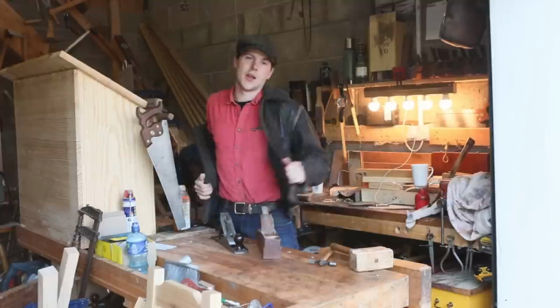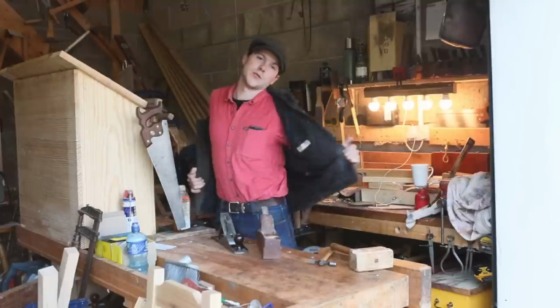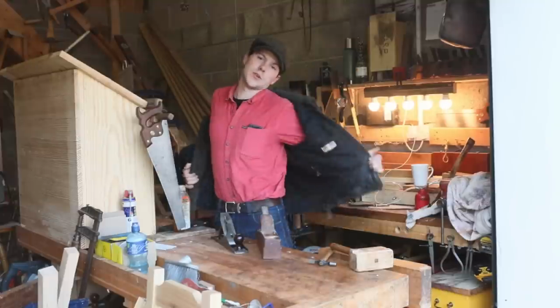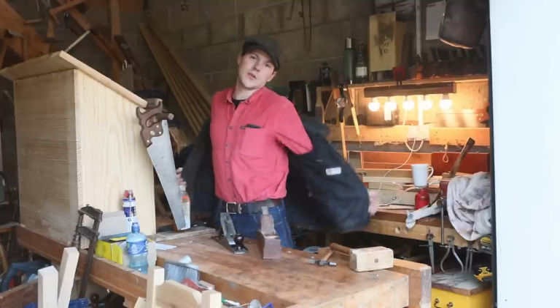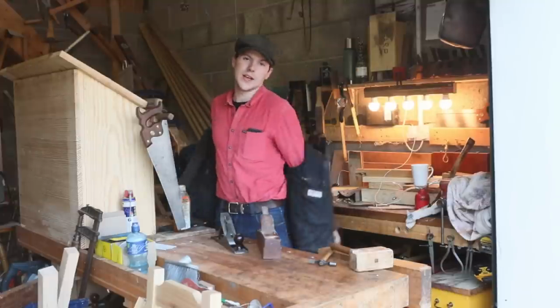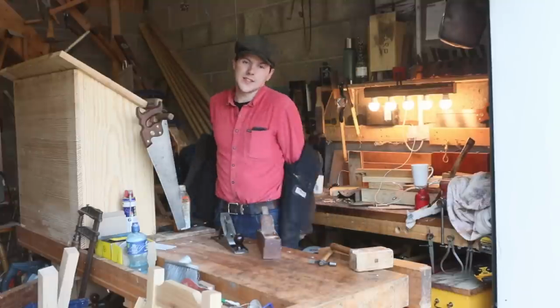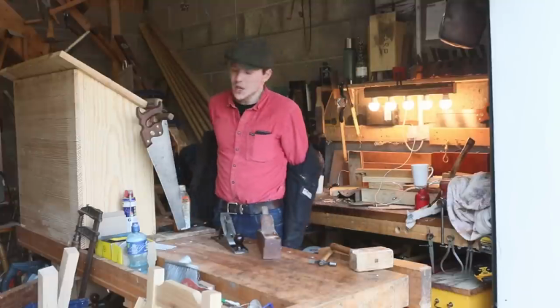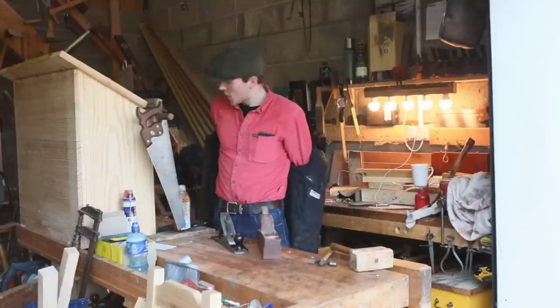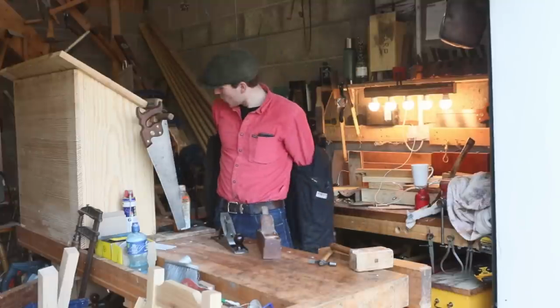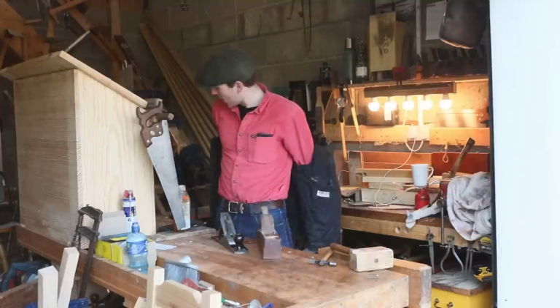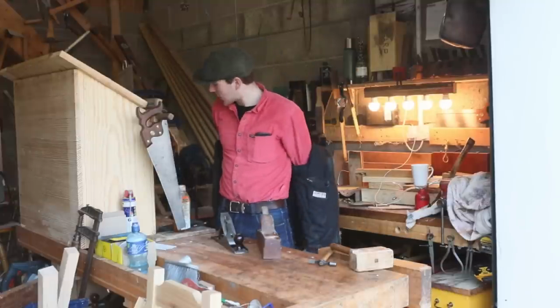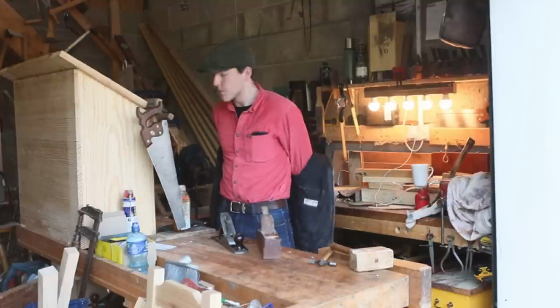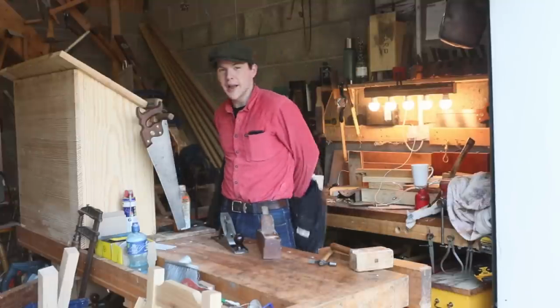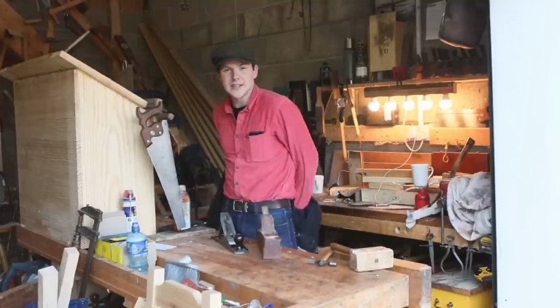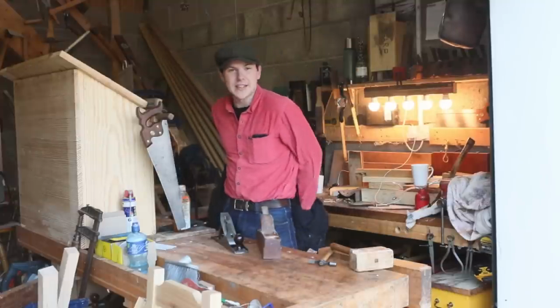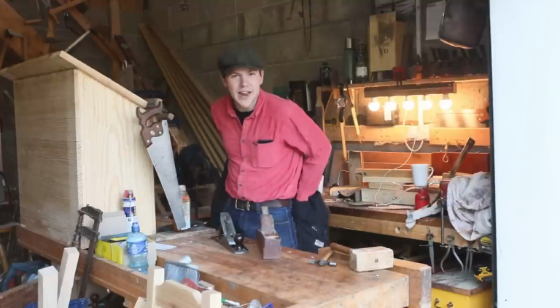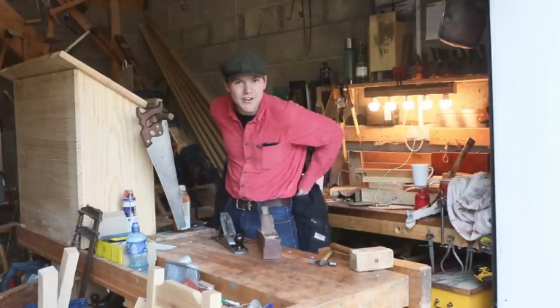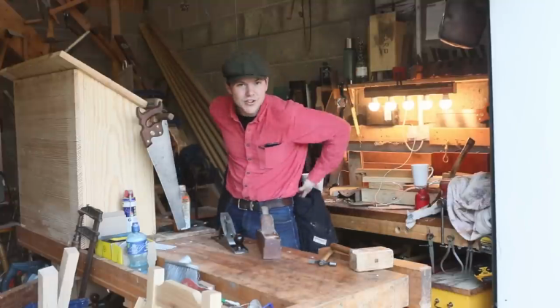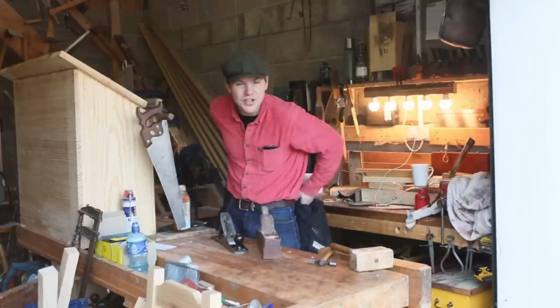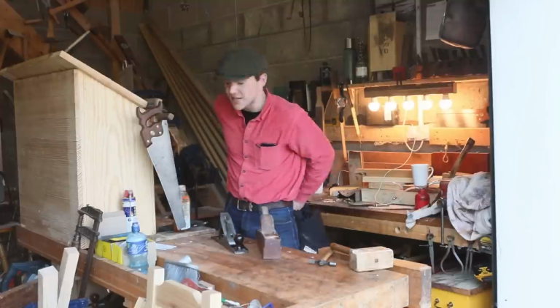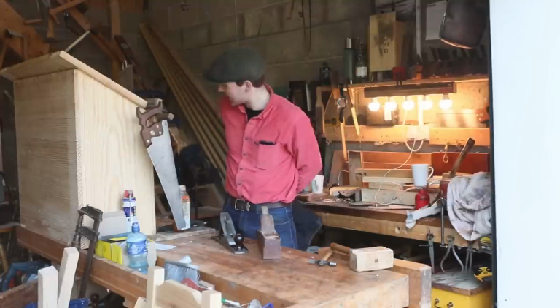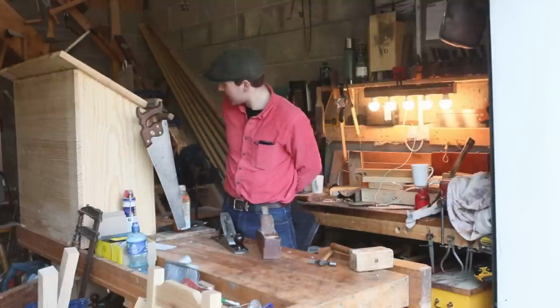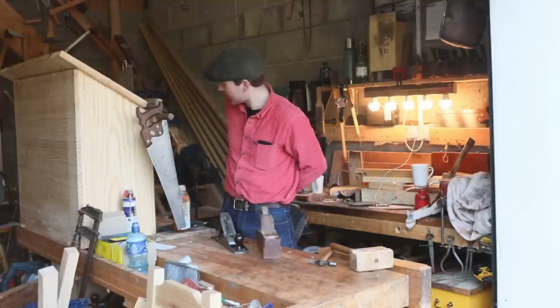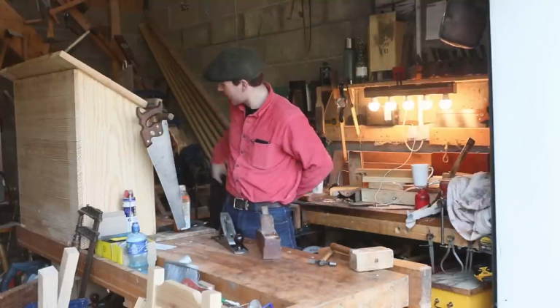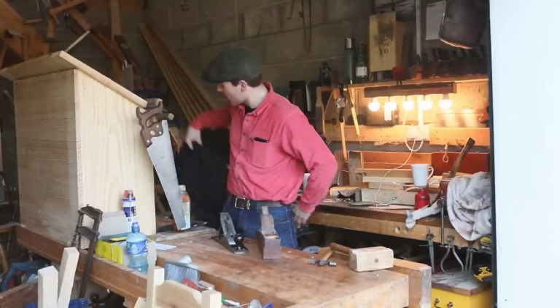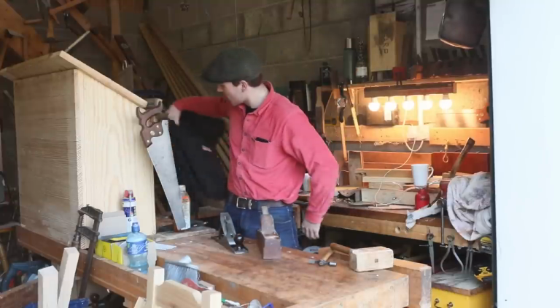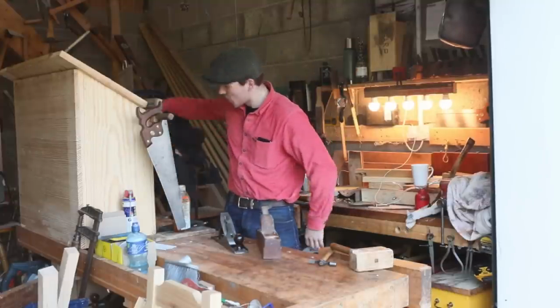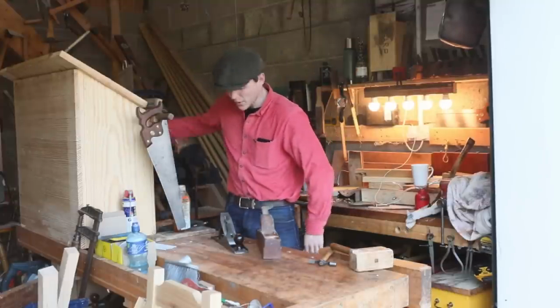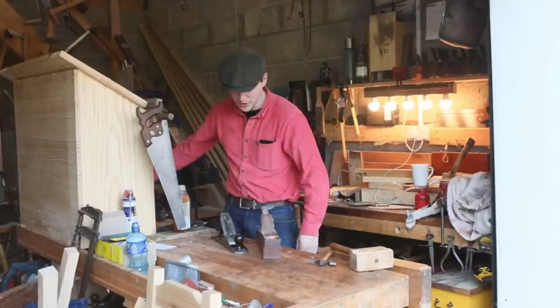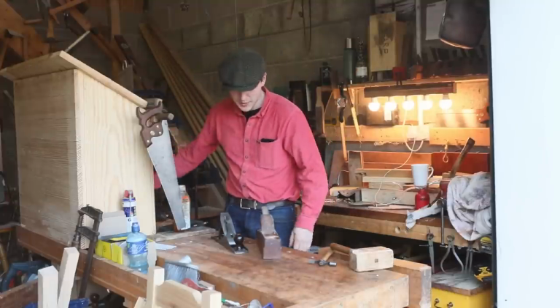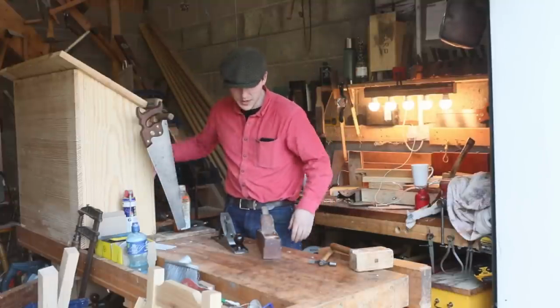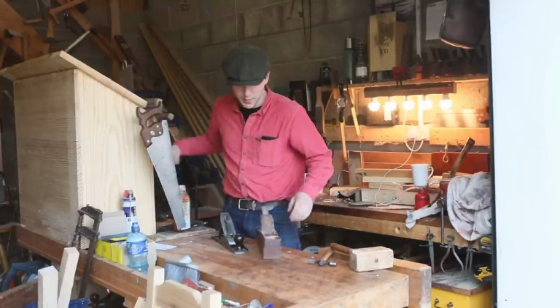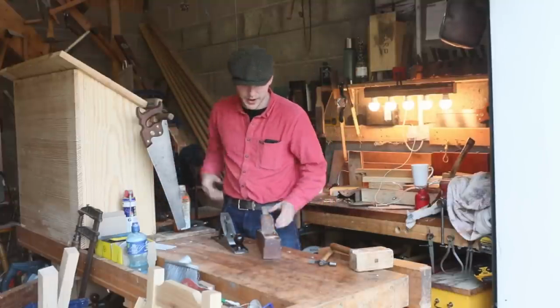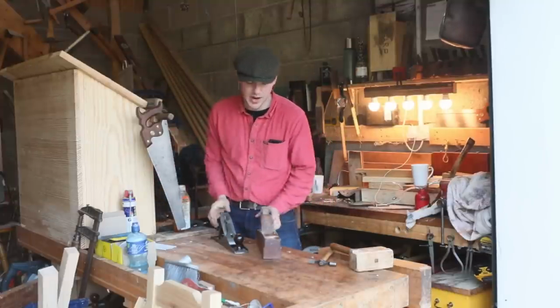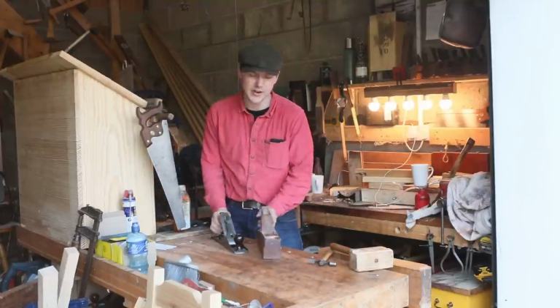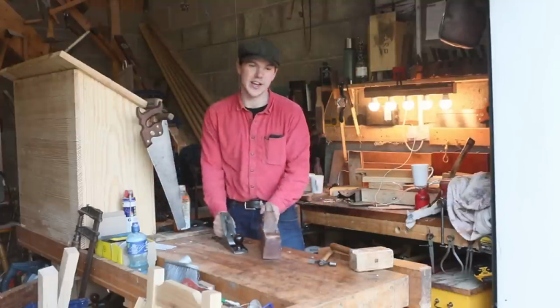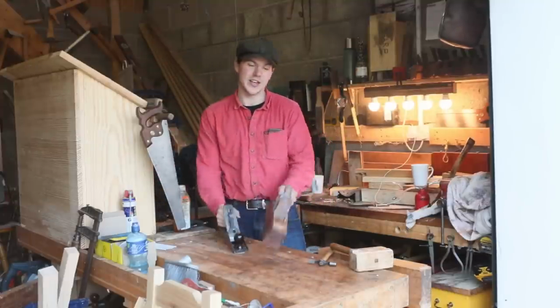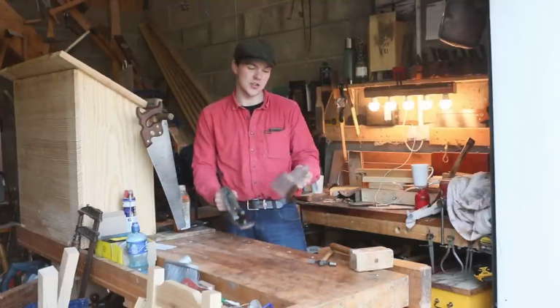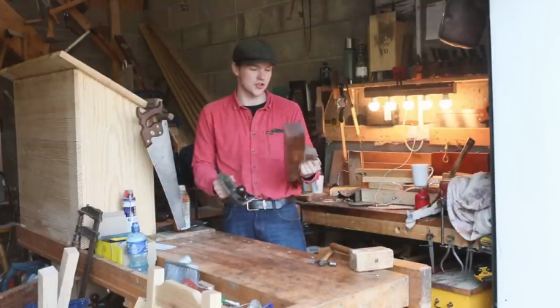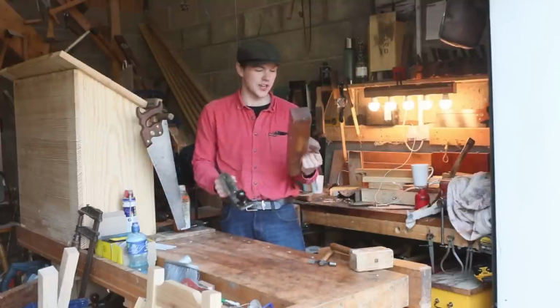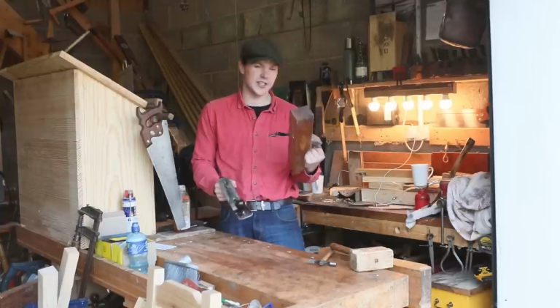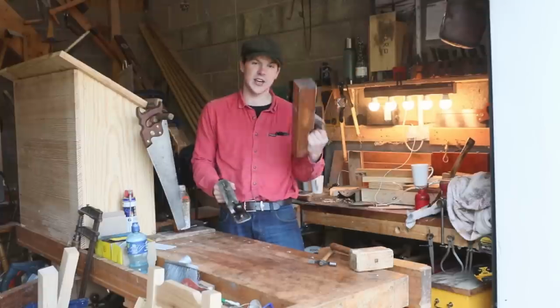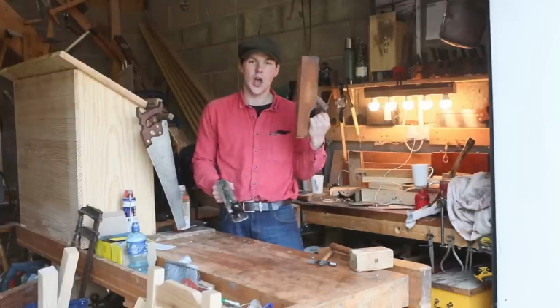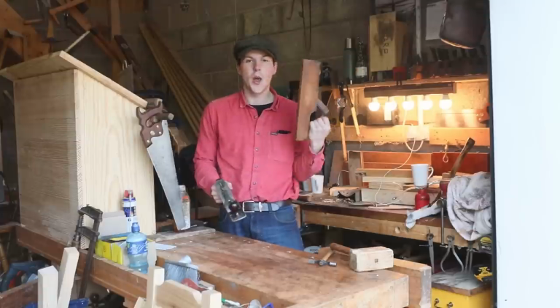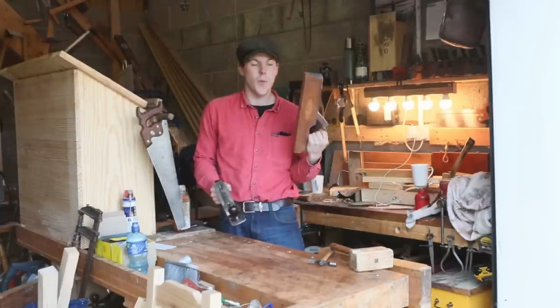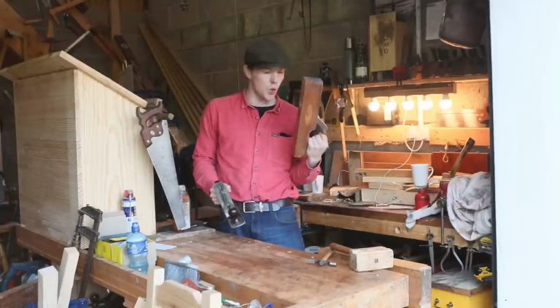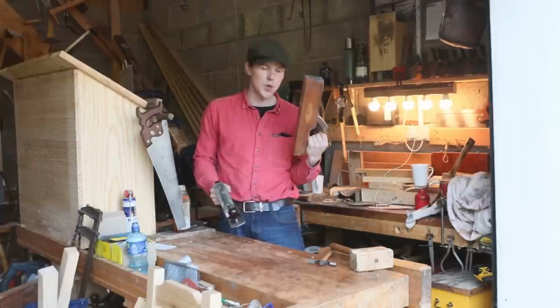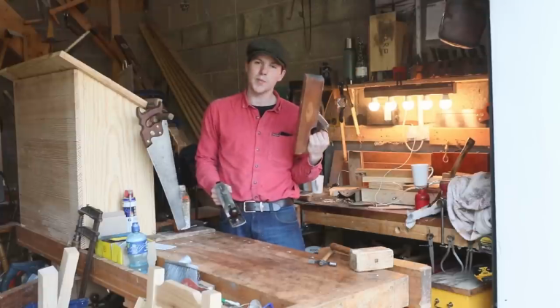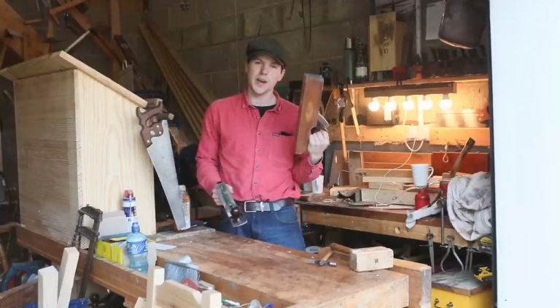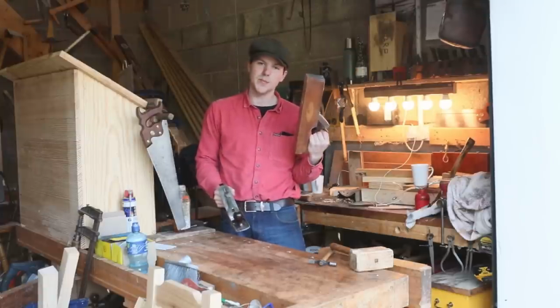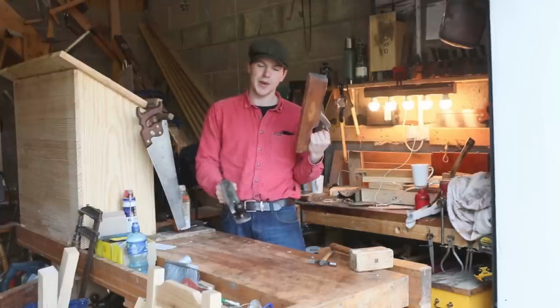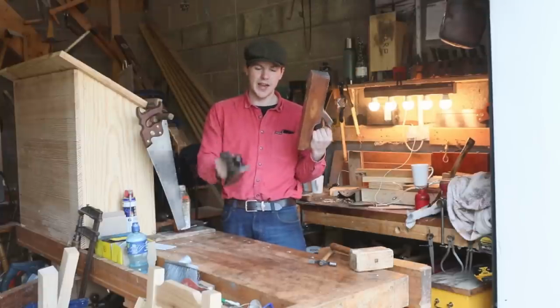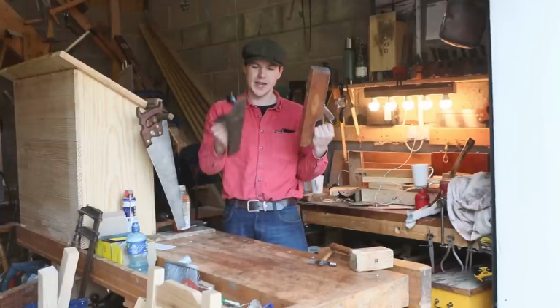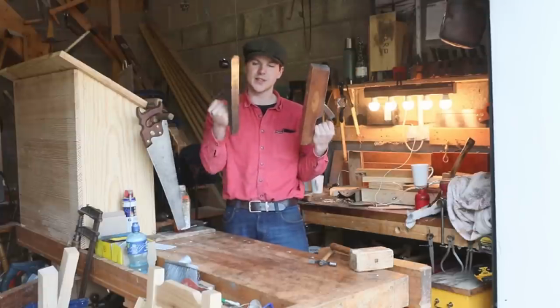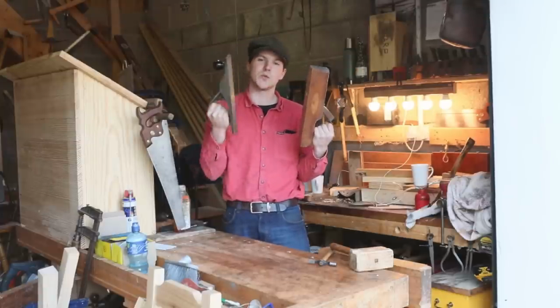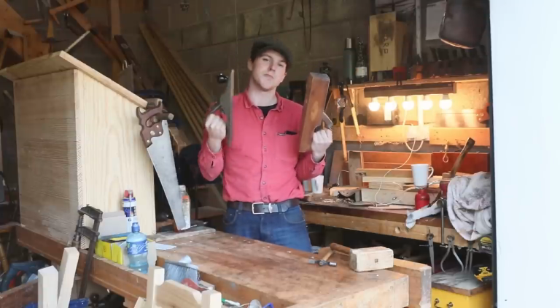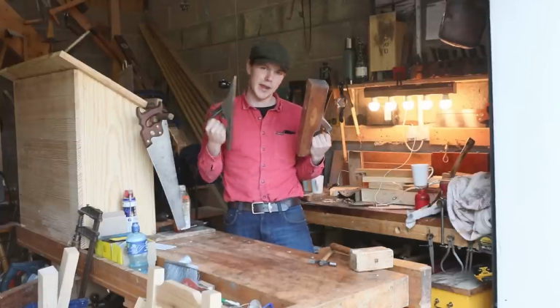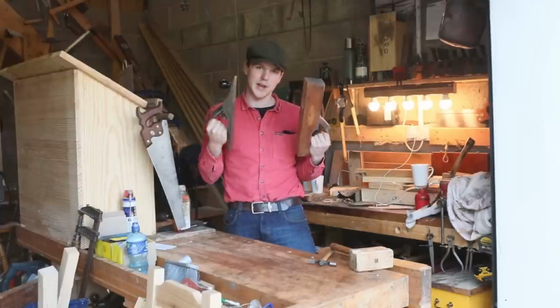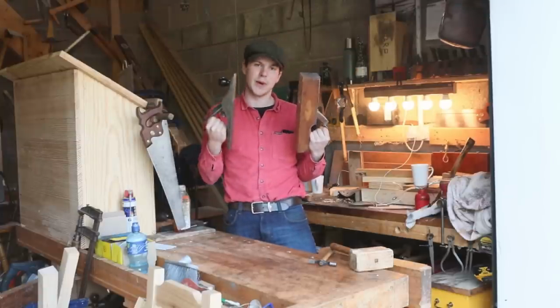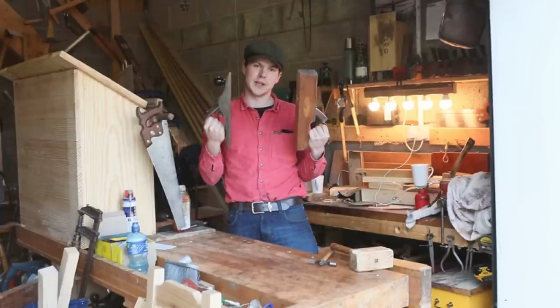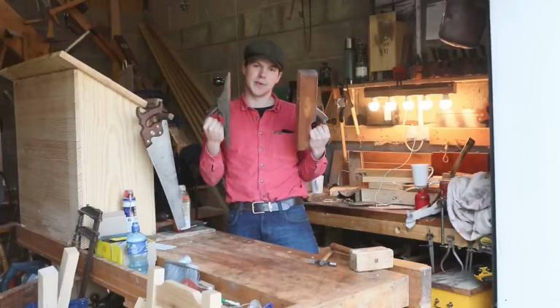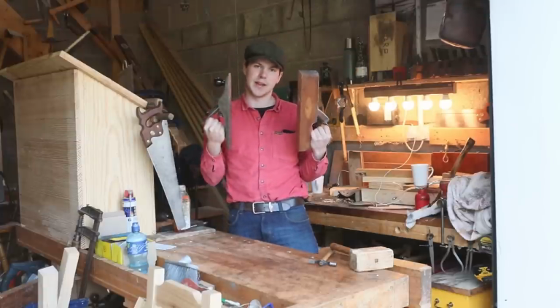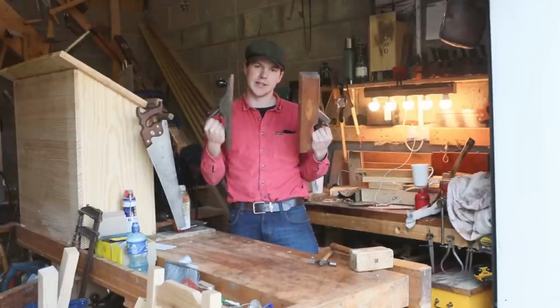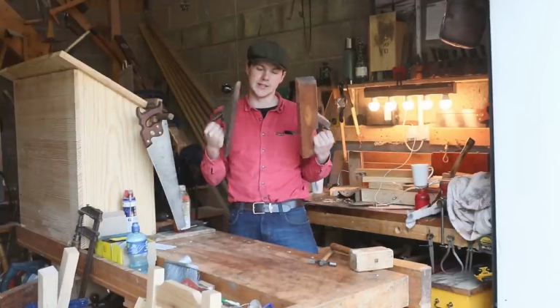How's it going lads? Welcome back to the garage. In today's video we're going to be comparing and contrasting wooden bodied planes with metal bodied planes.